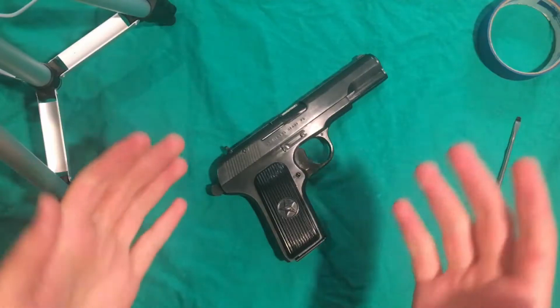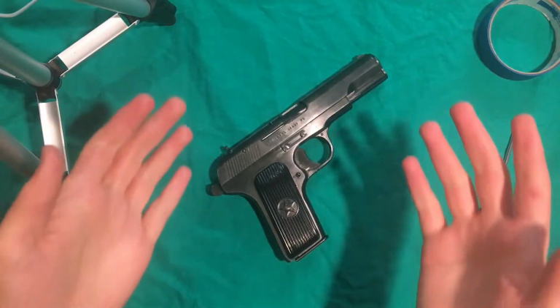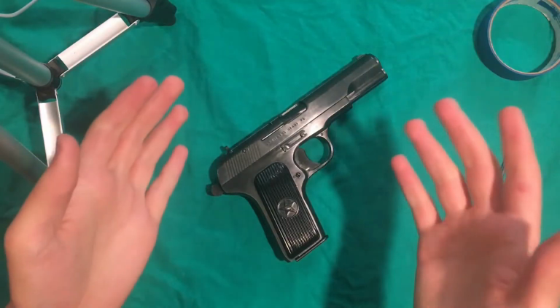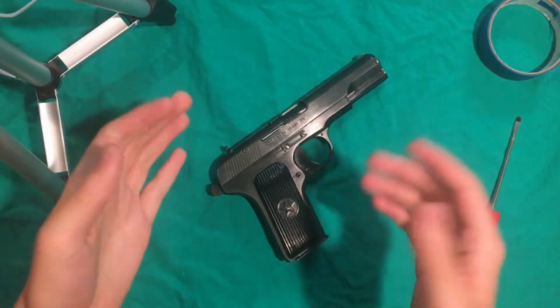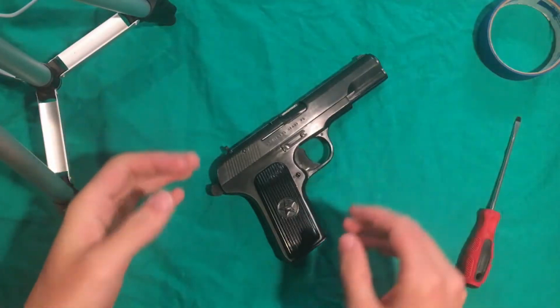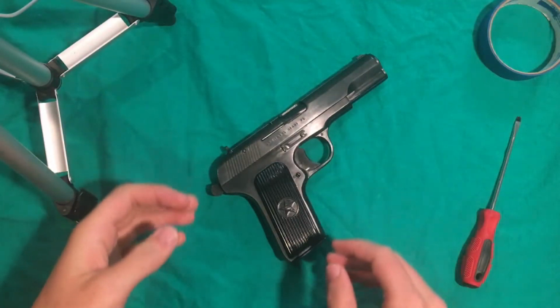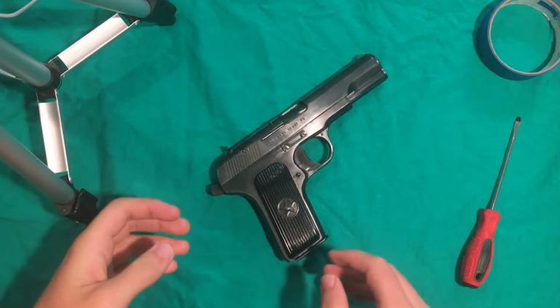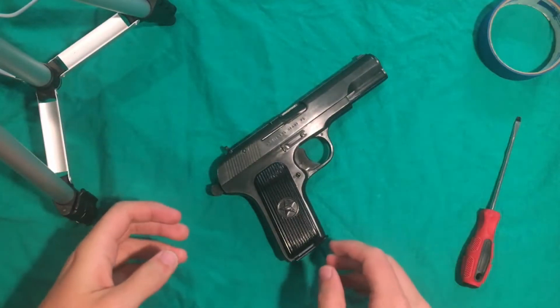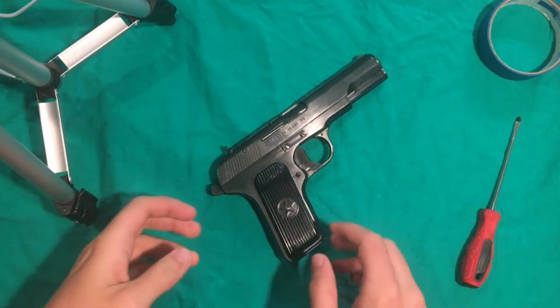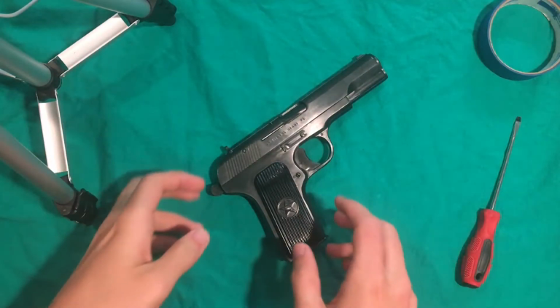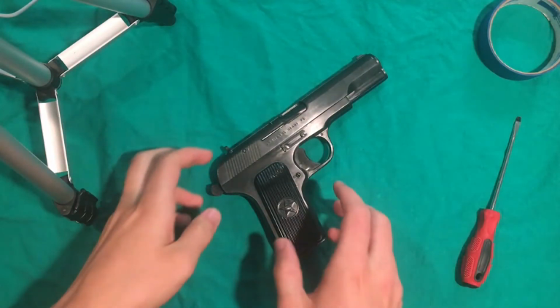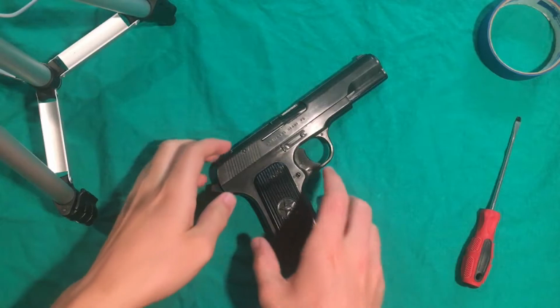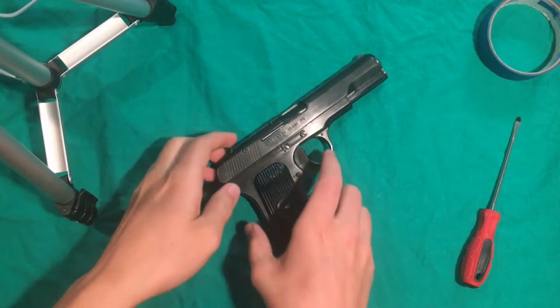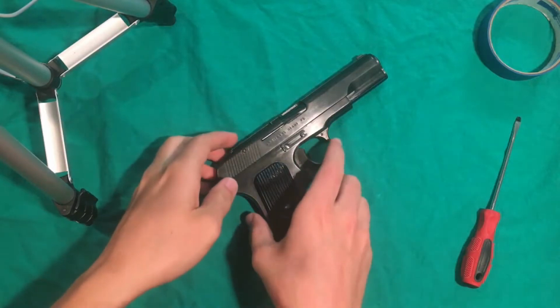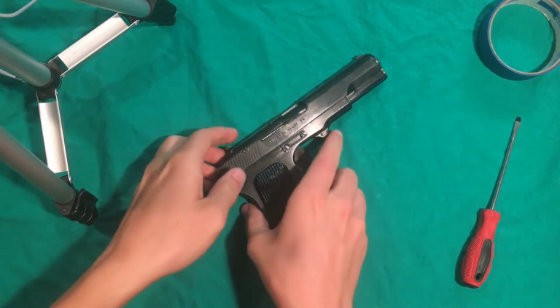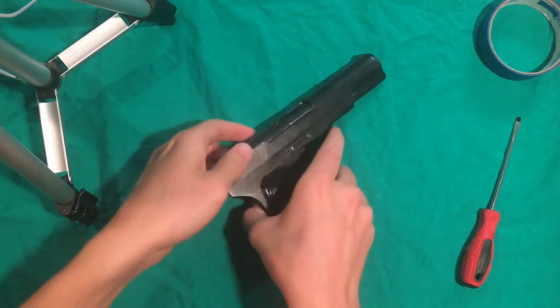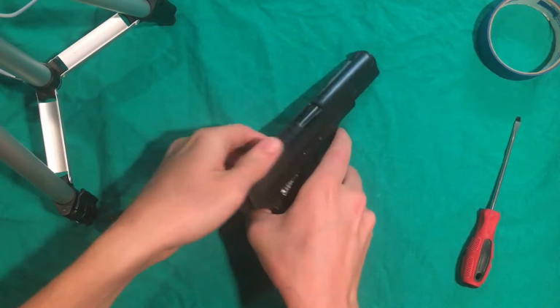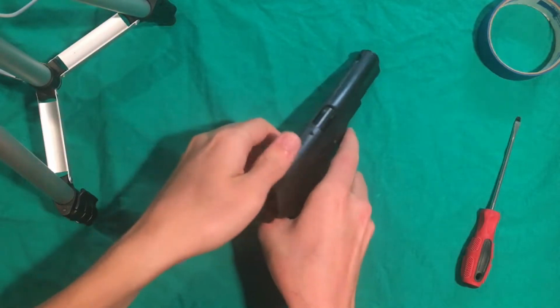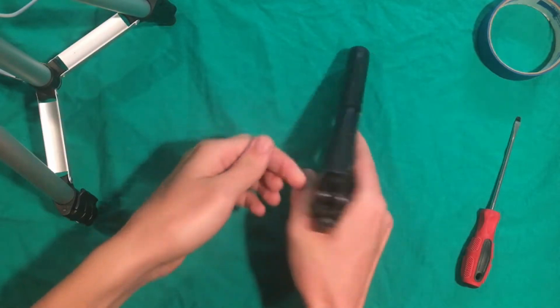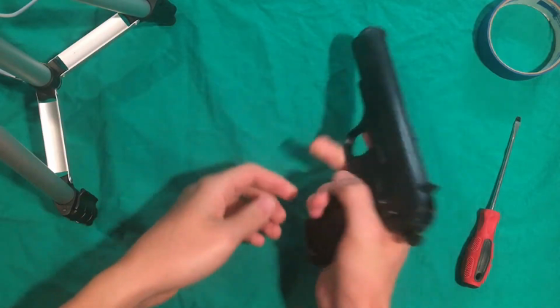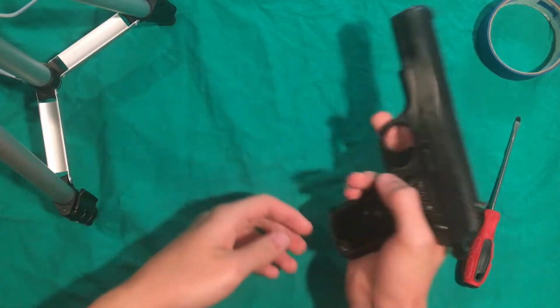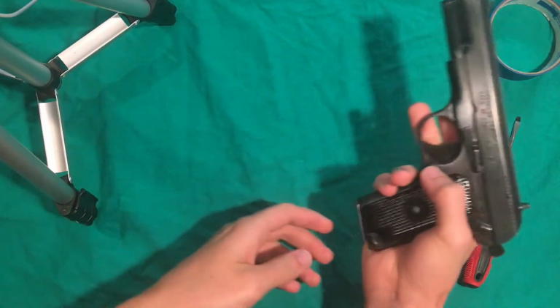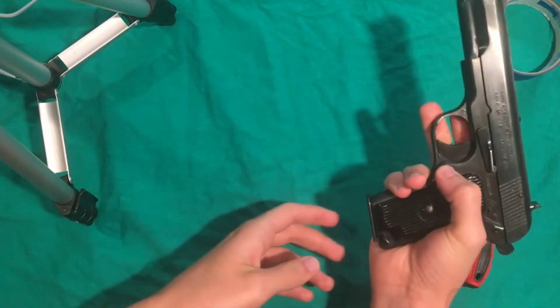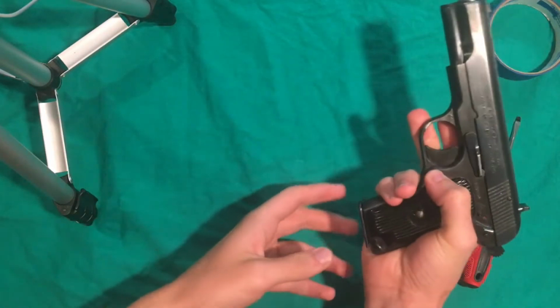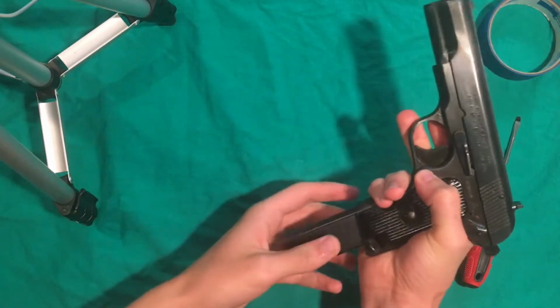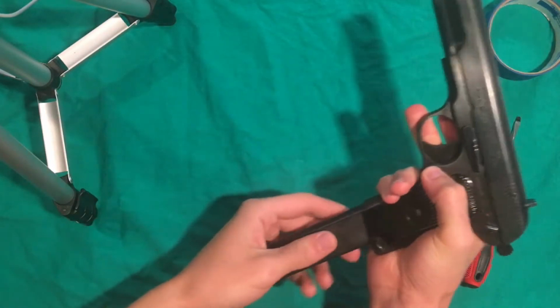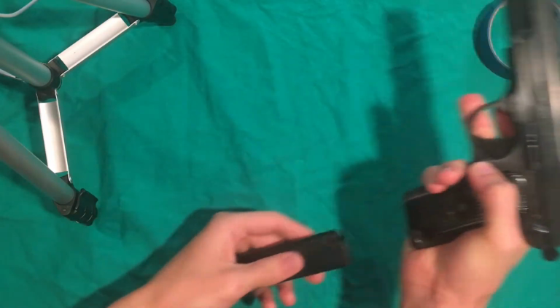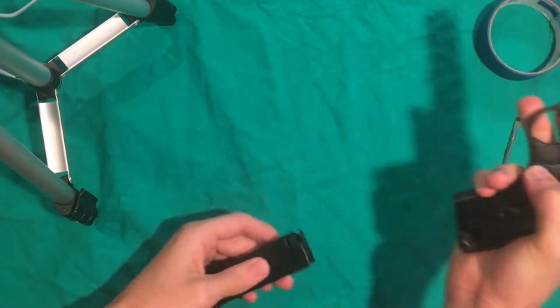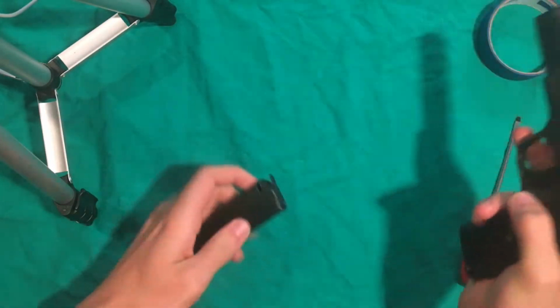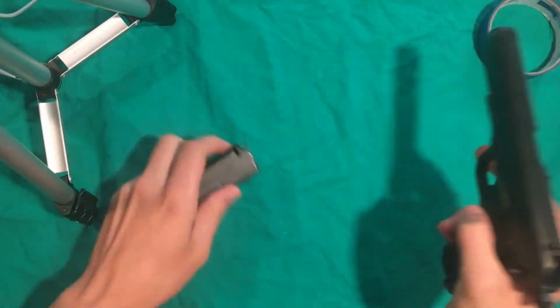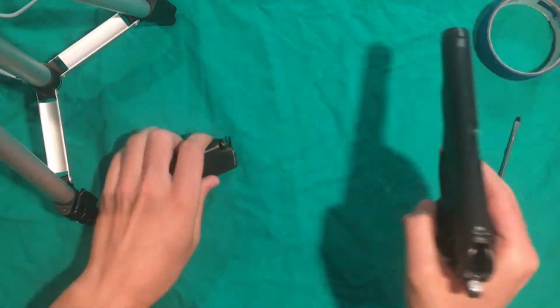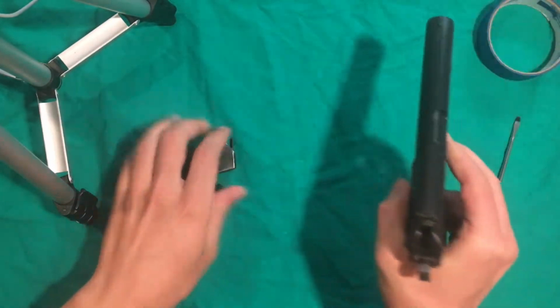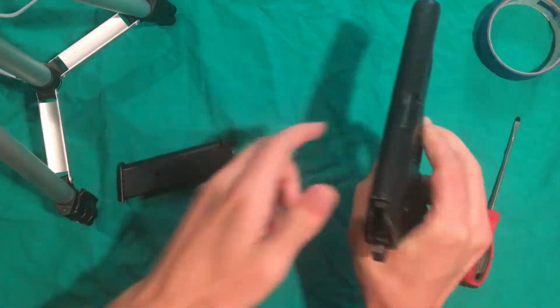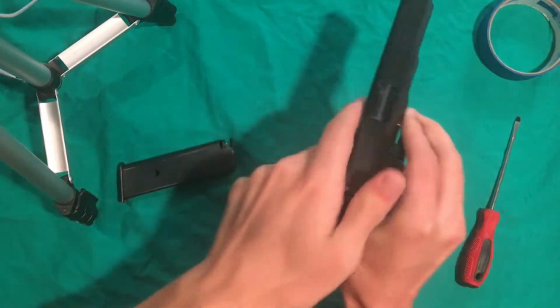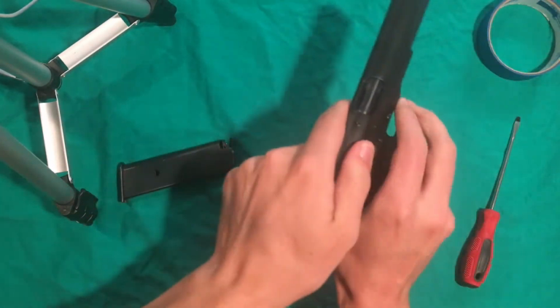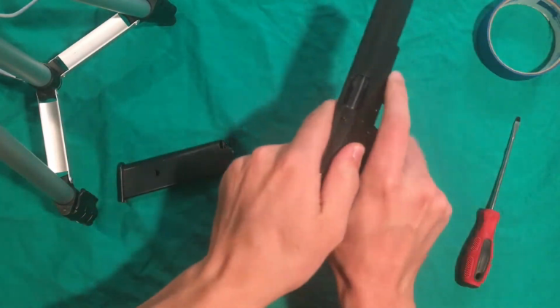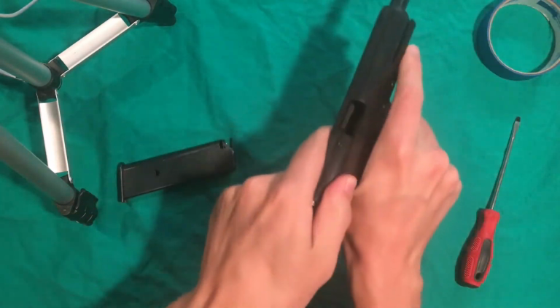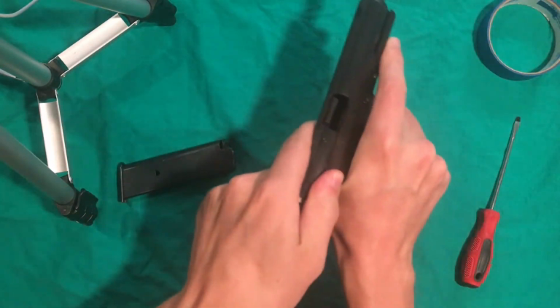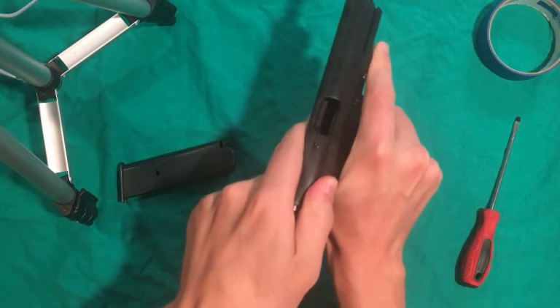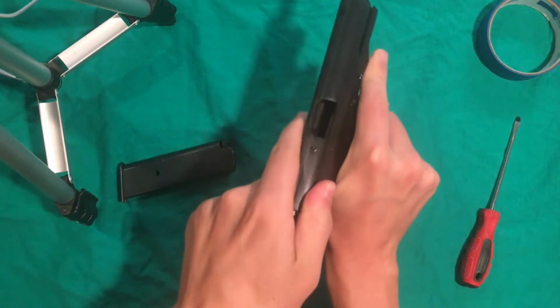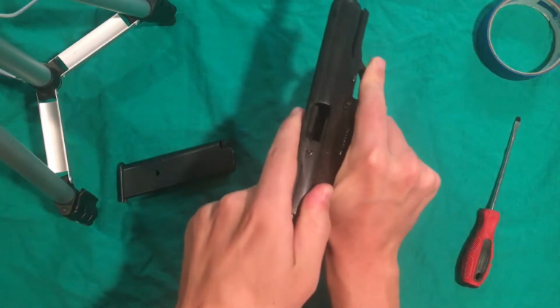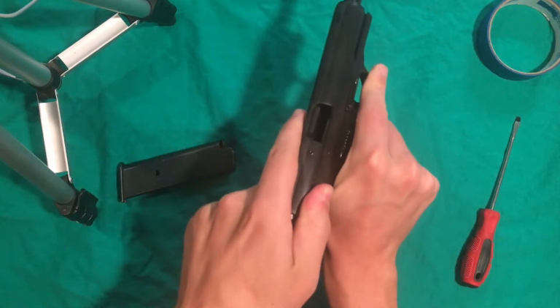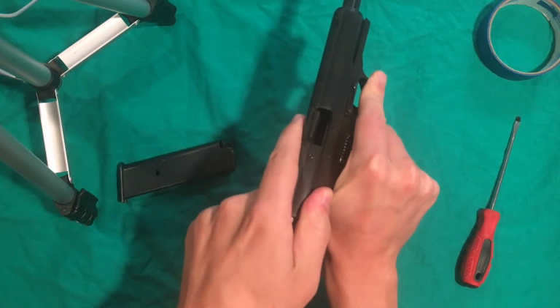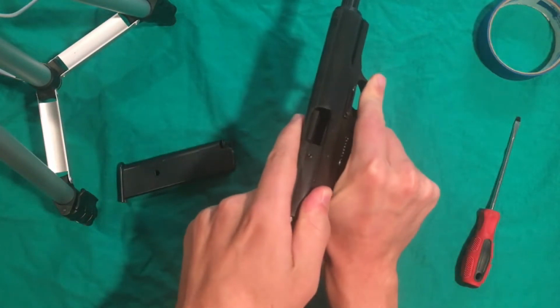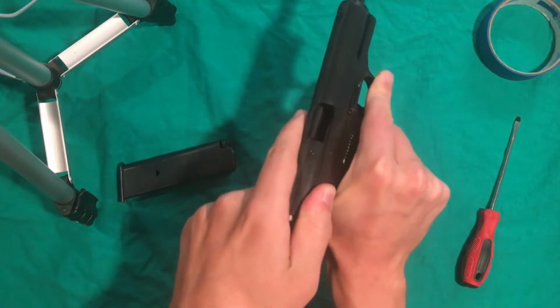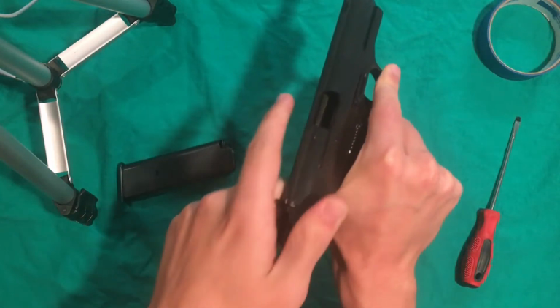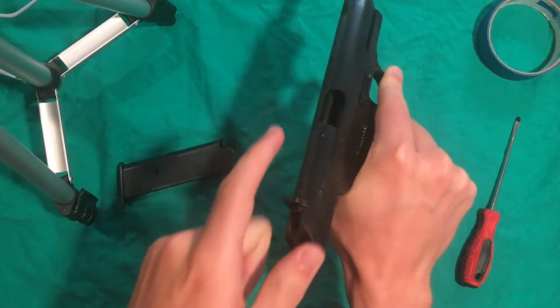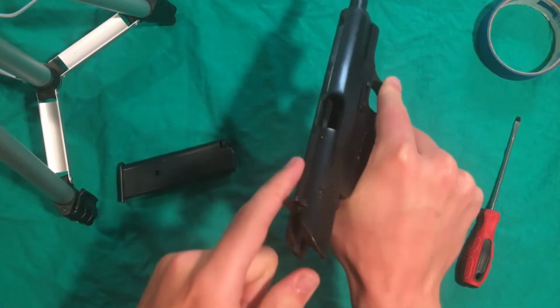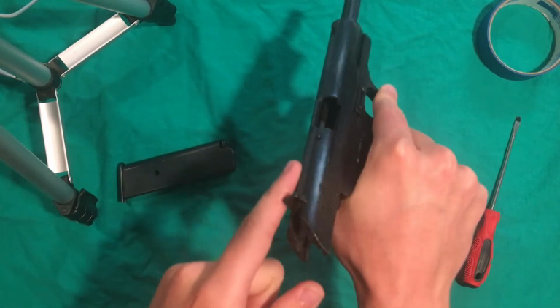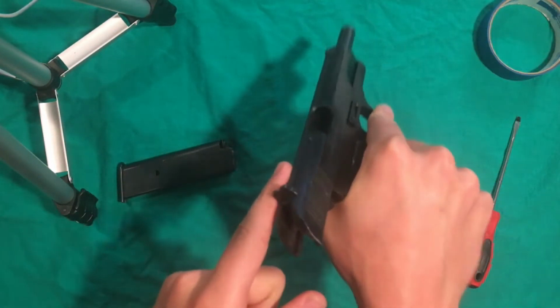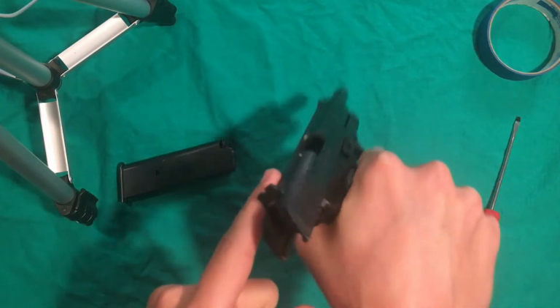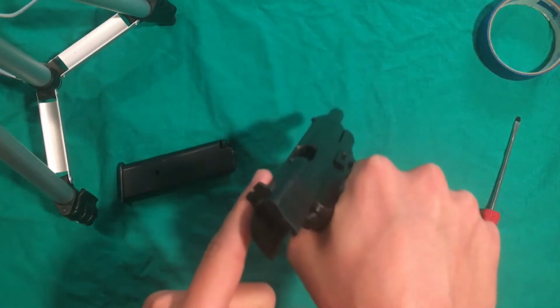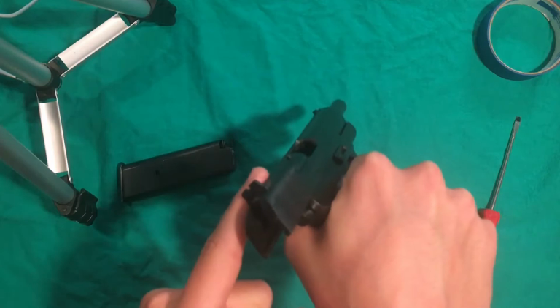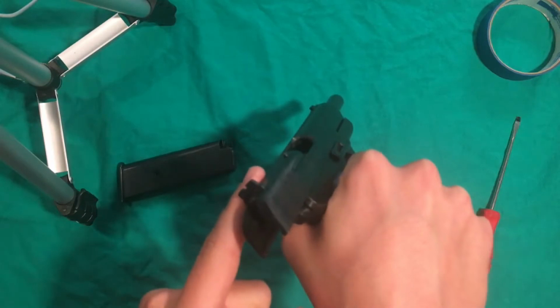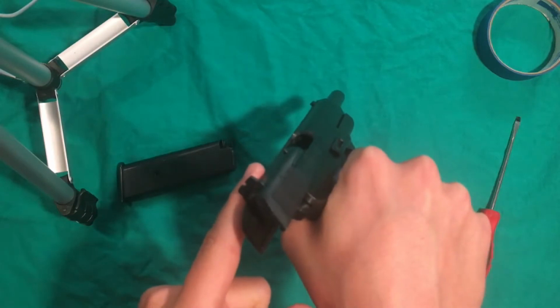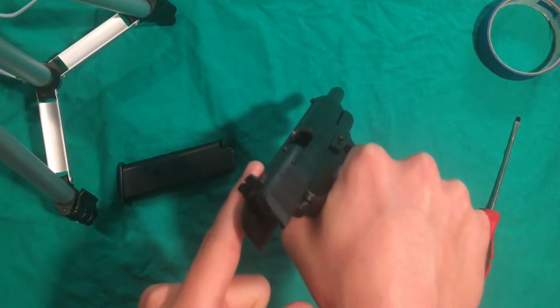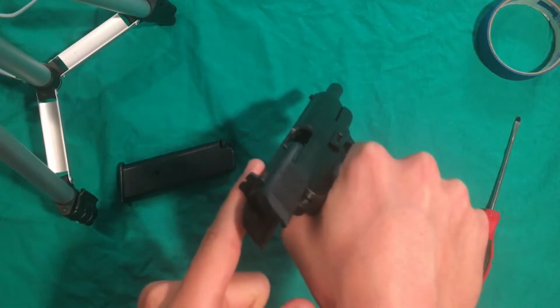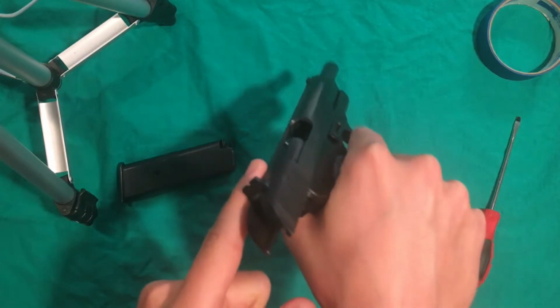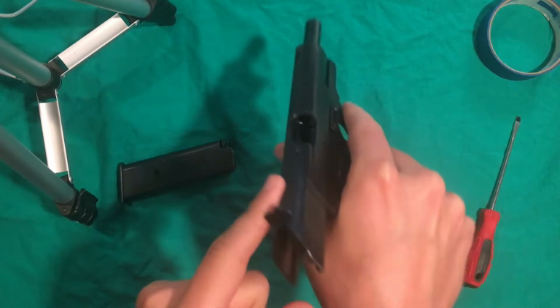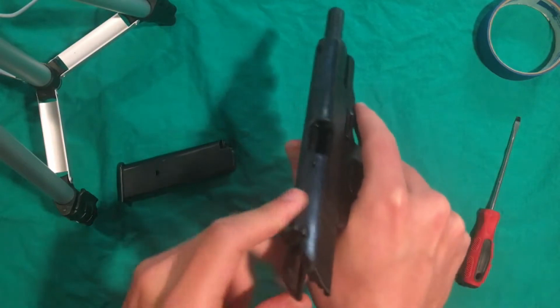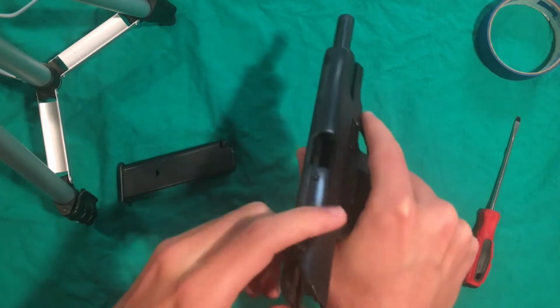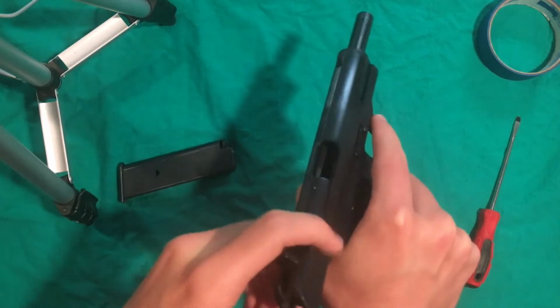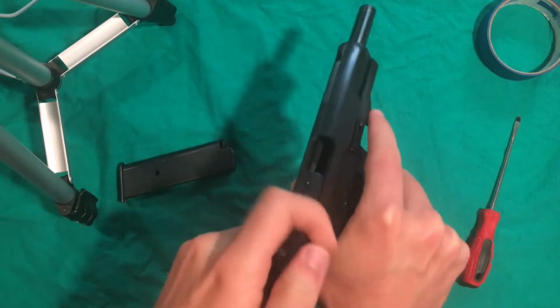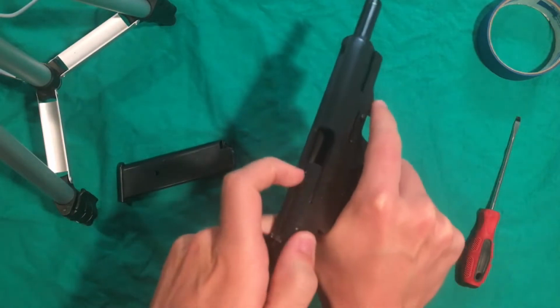As you should before anything like this, we're going to start by just making sure that the gun is clear. We have an empty magazine, and there was nothing in the chamber.